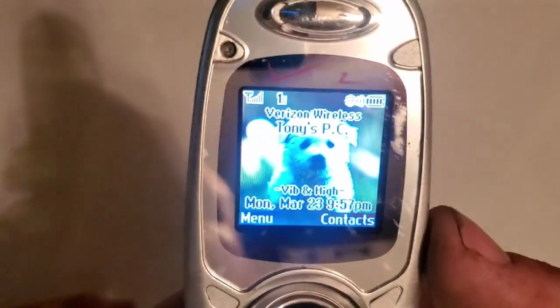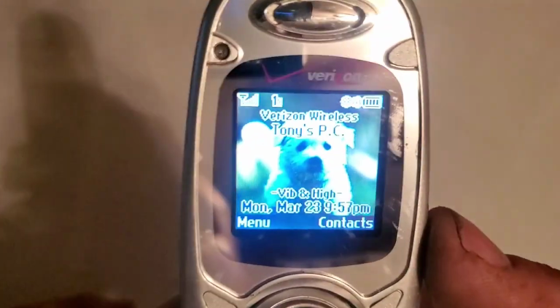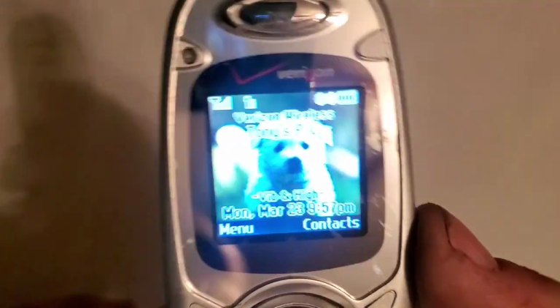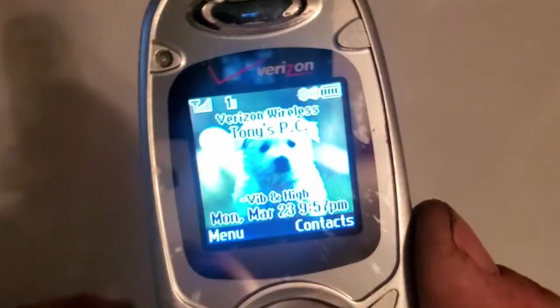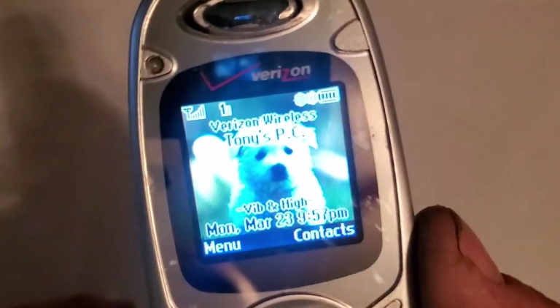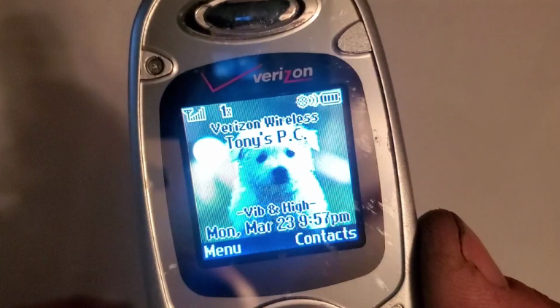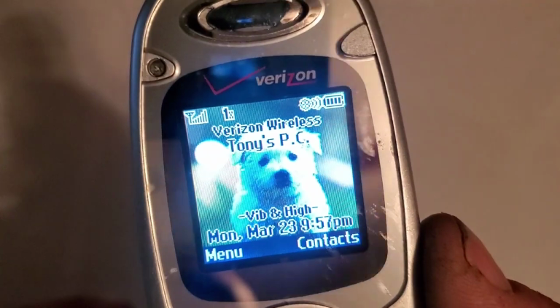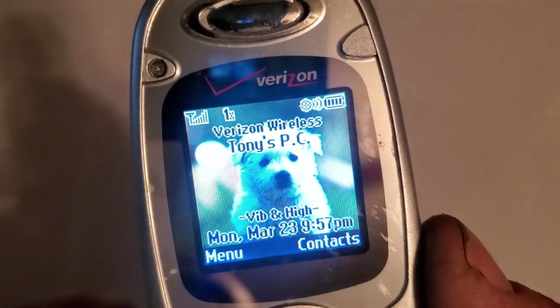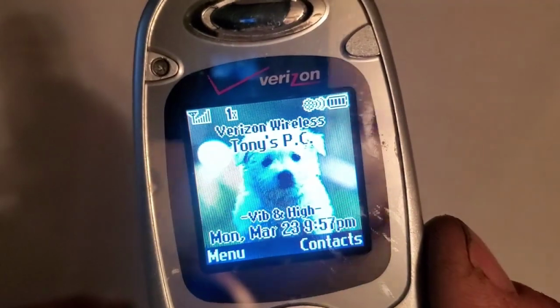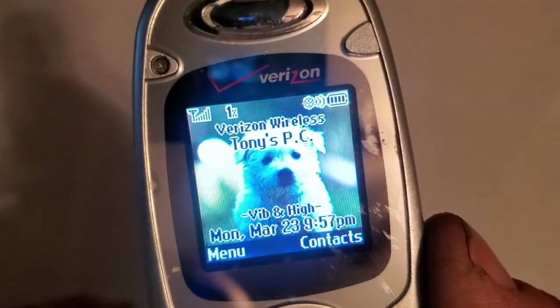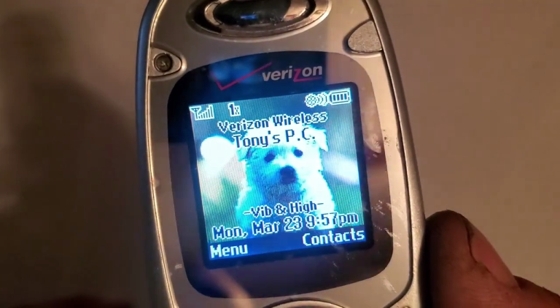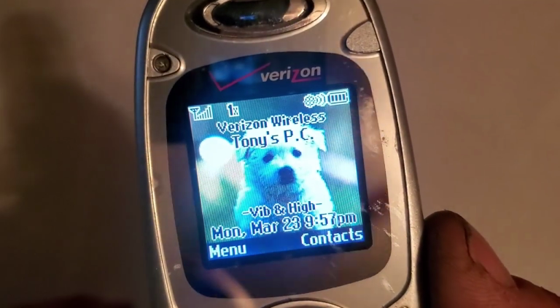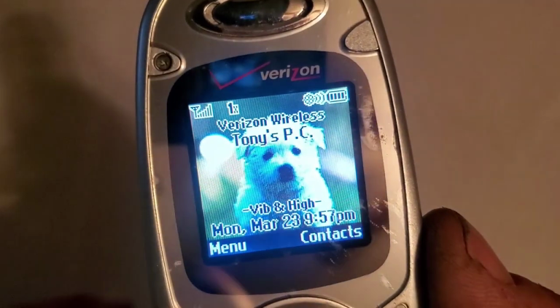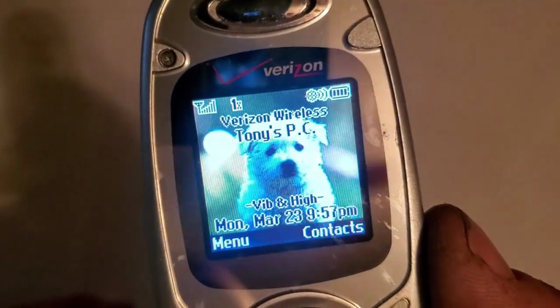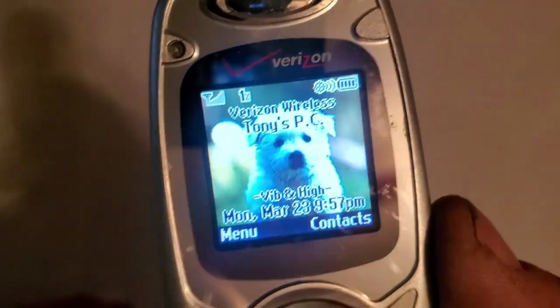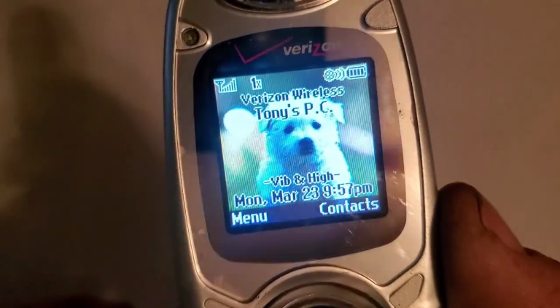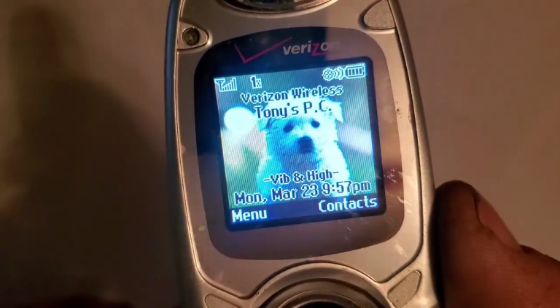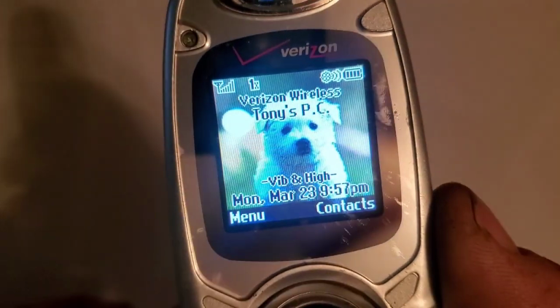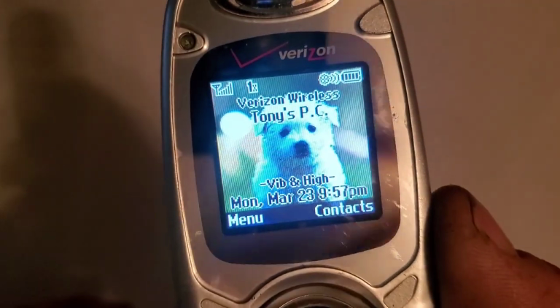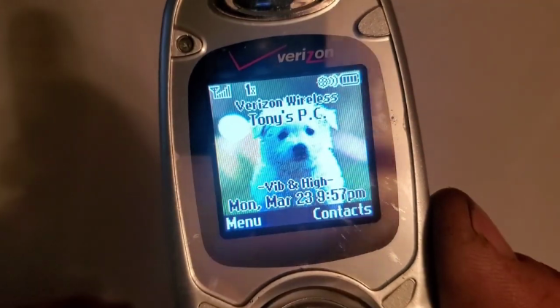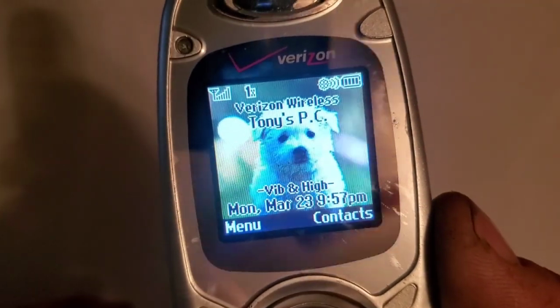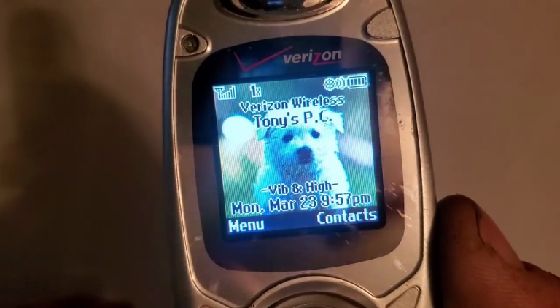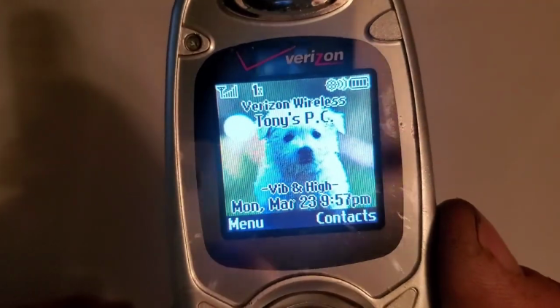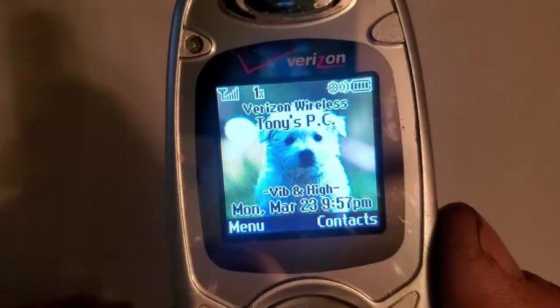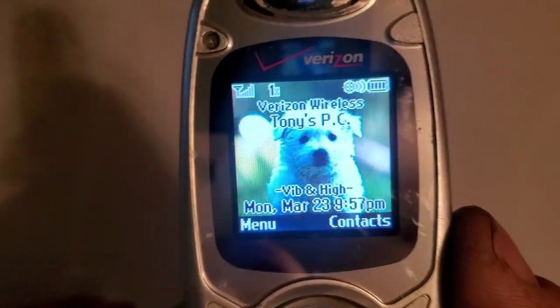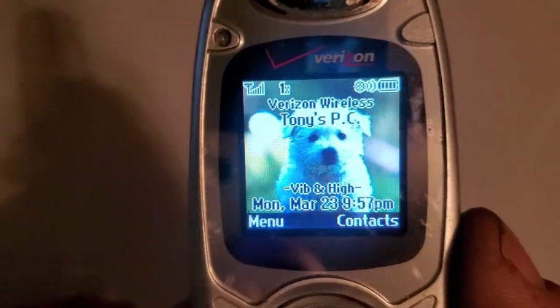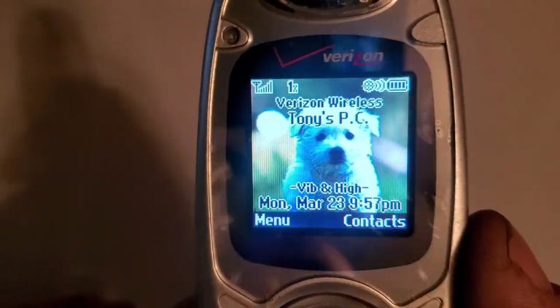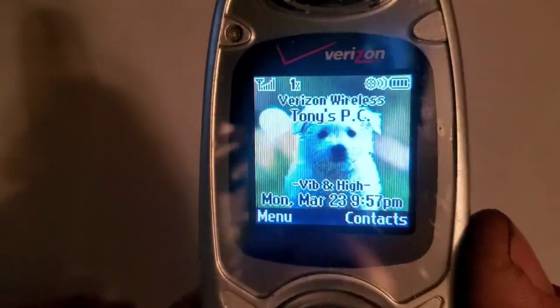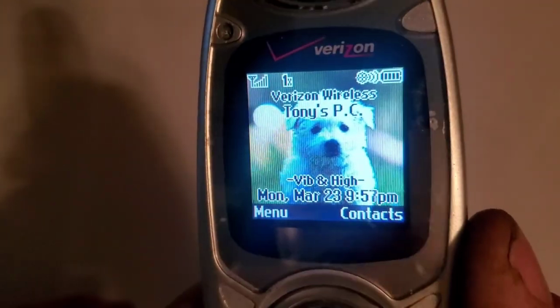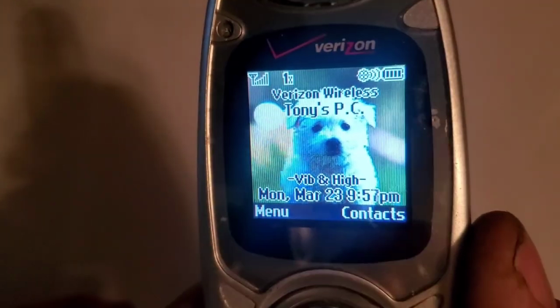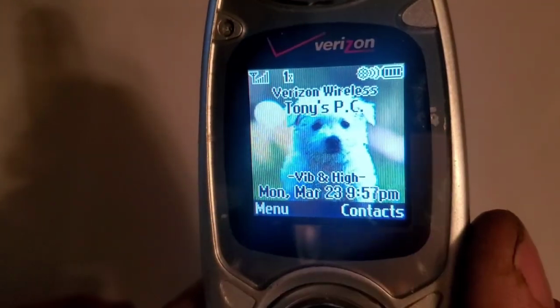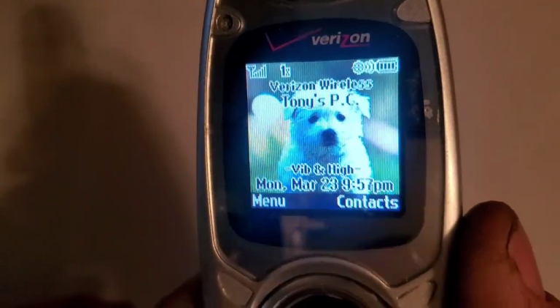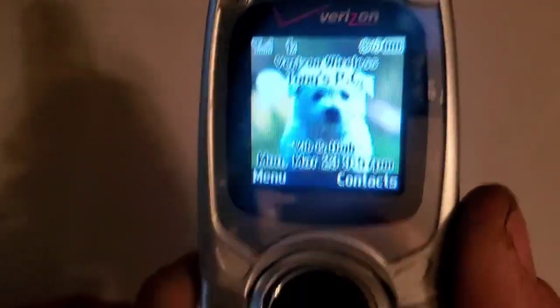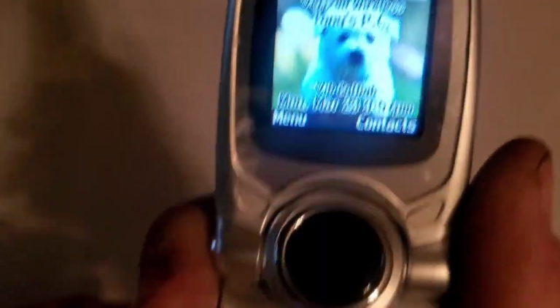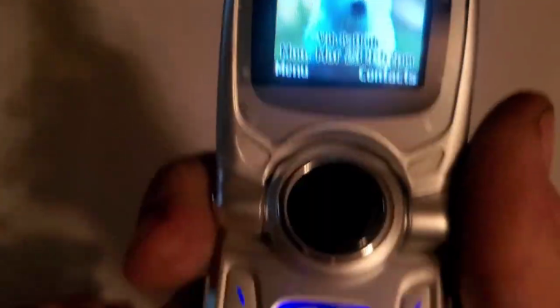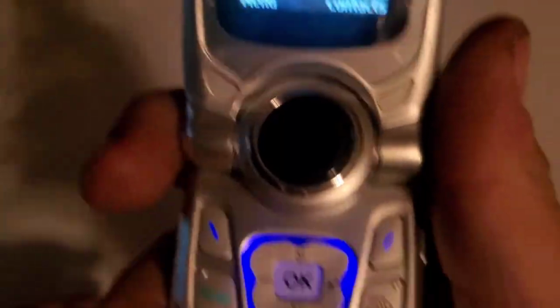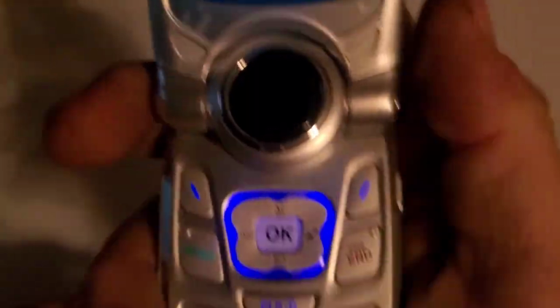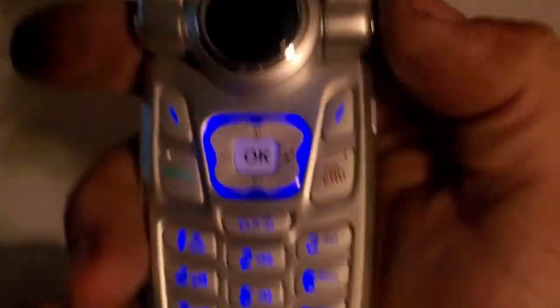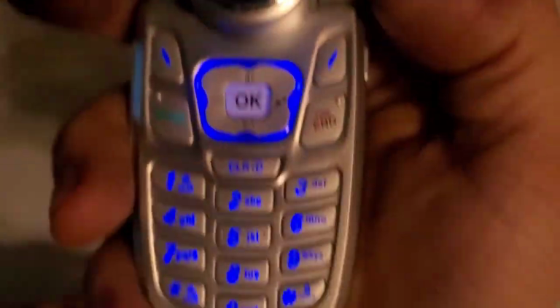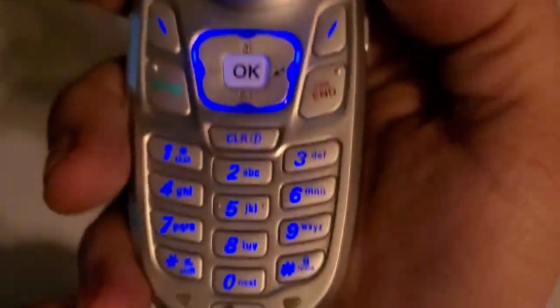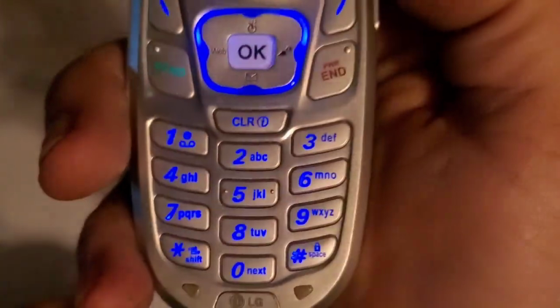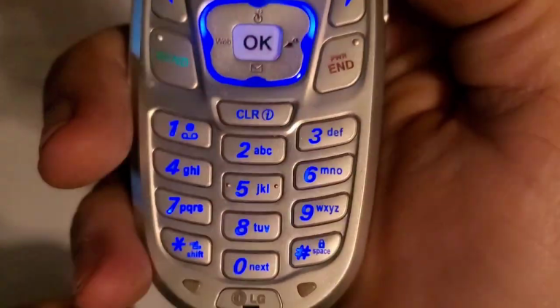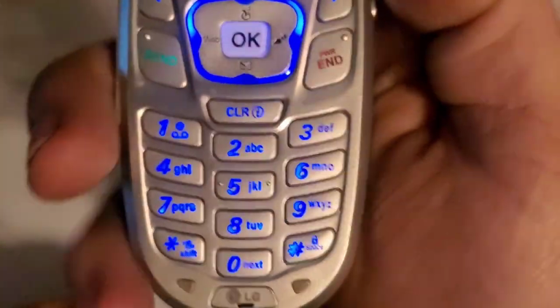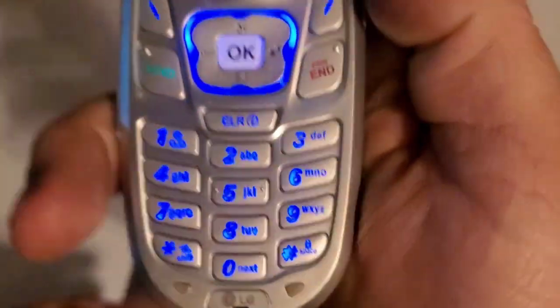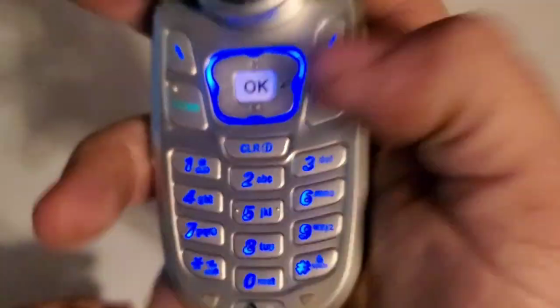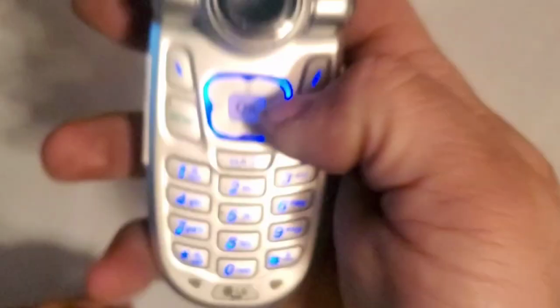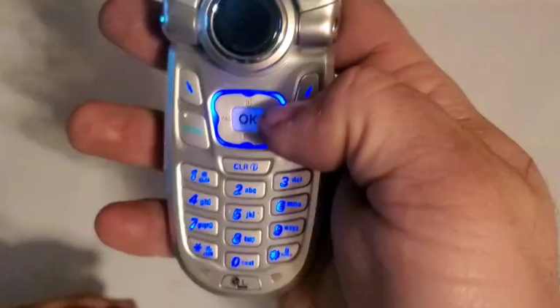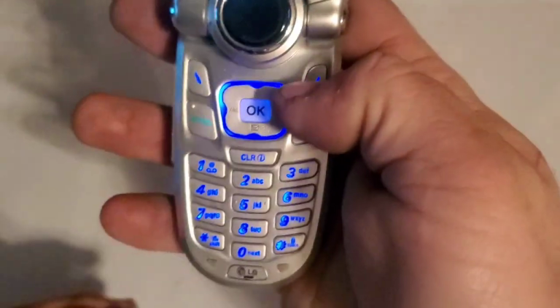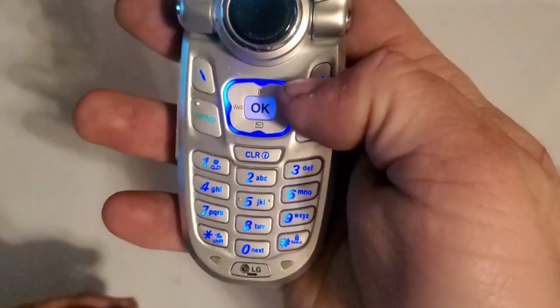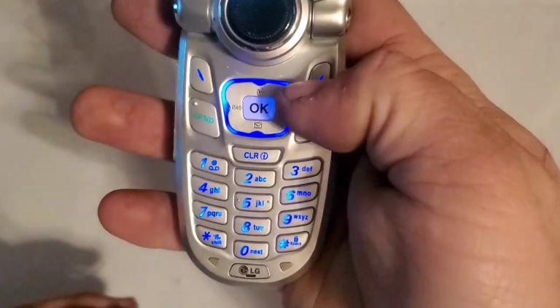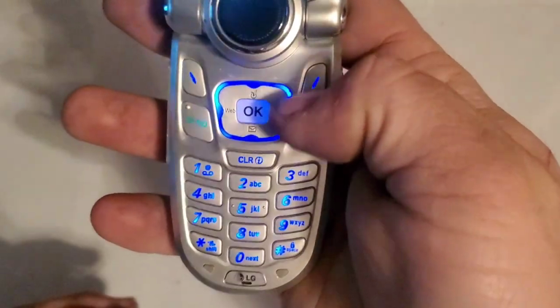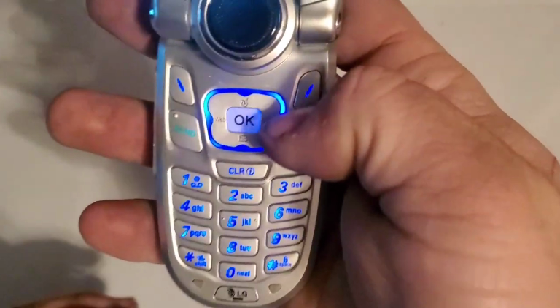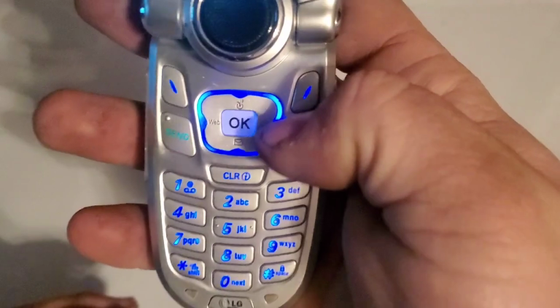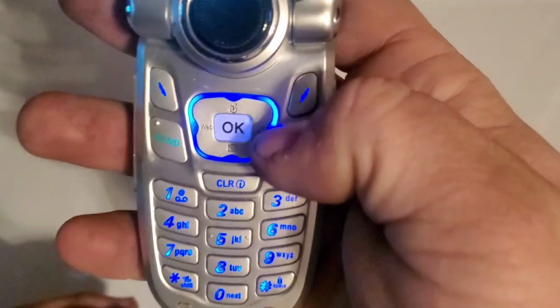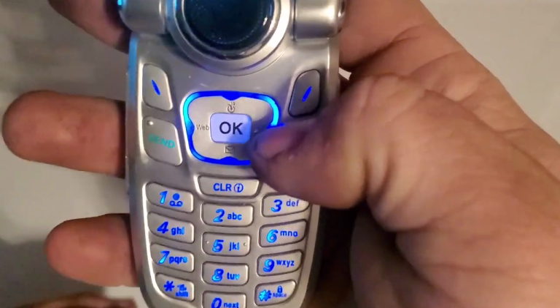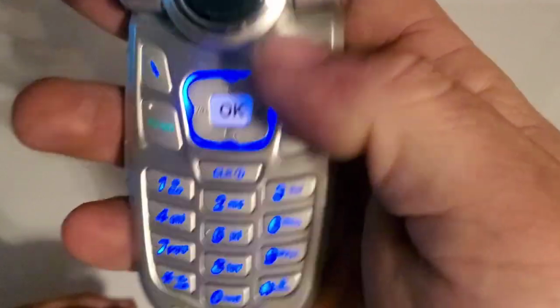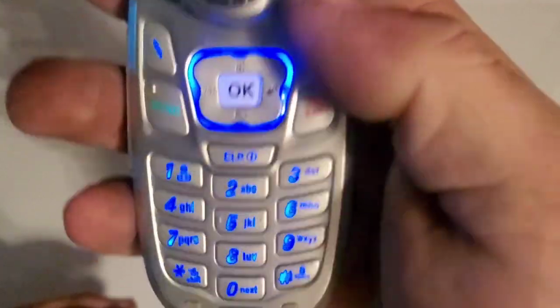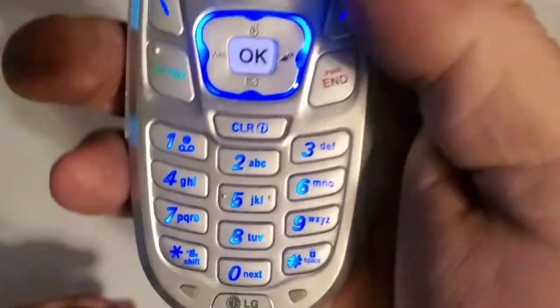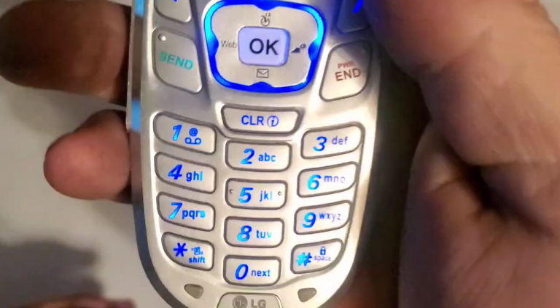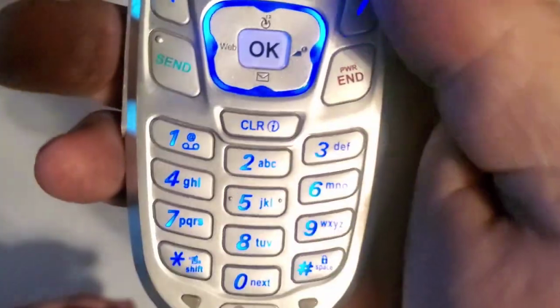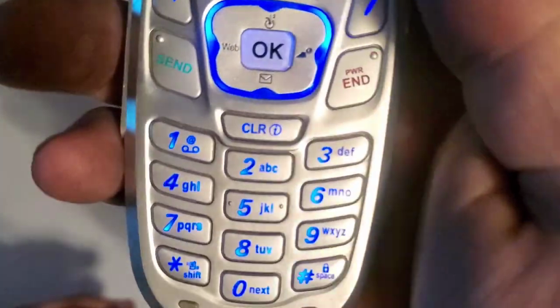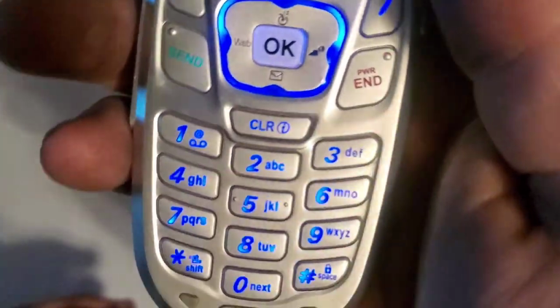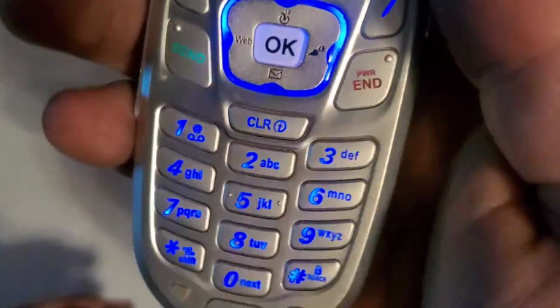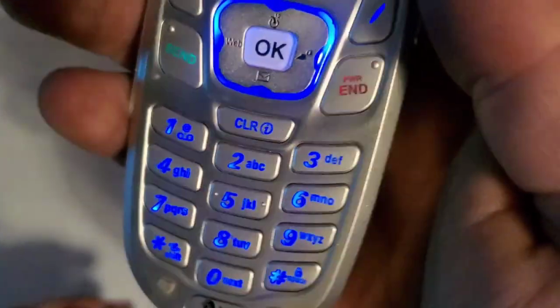Opening it up, you have a very small front color display and a plastic keypad that lights up in blue.